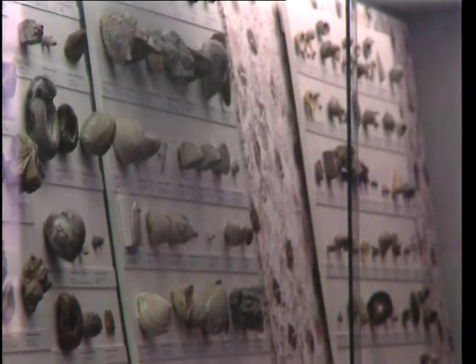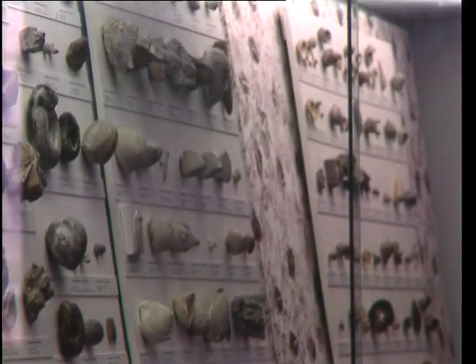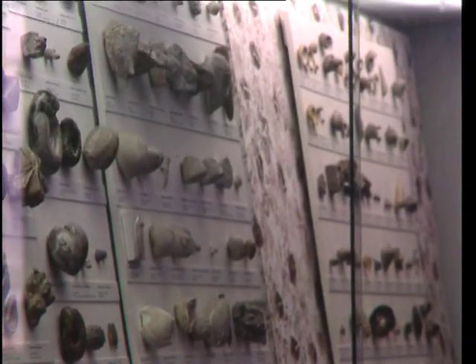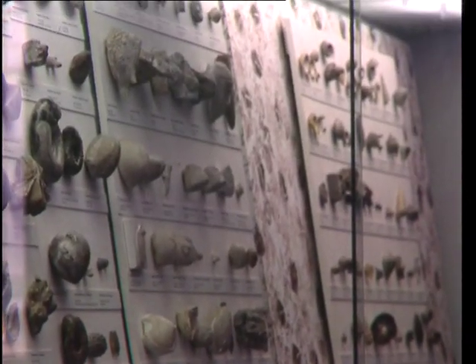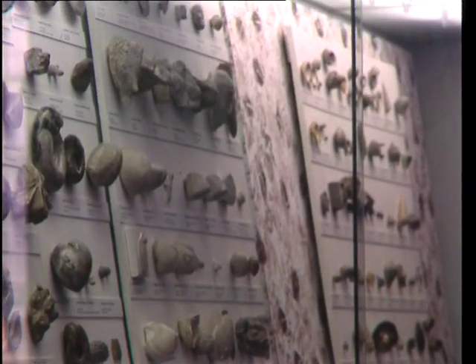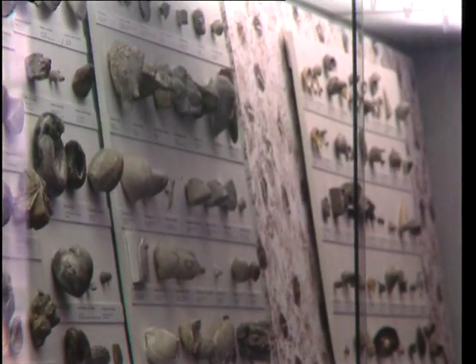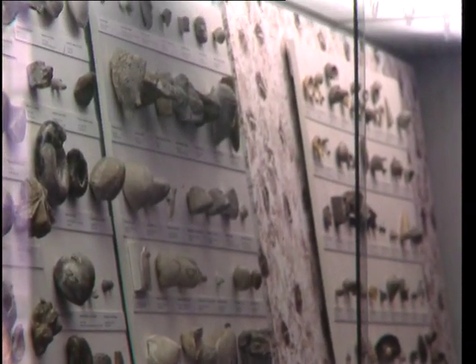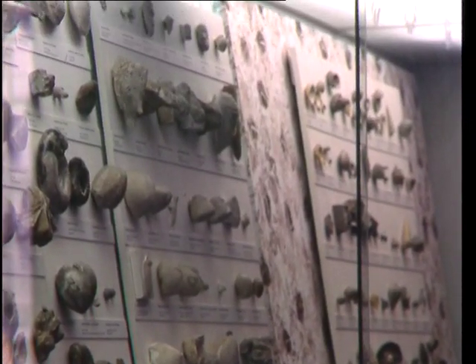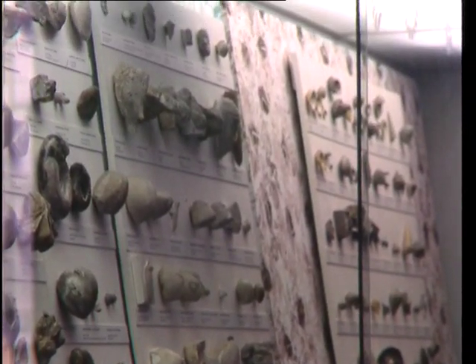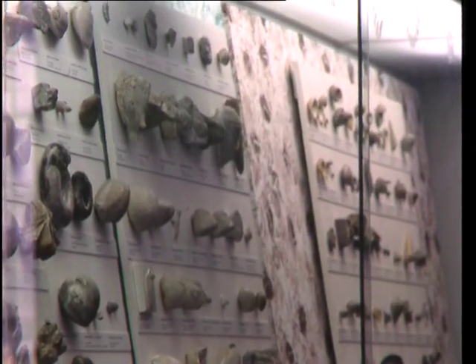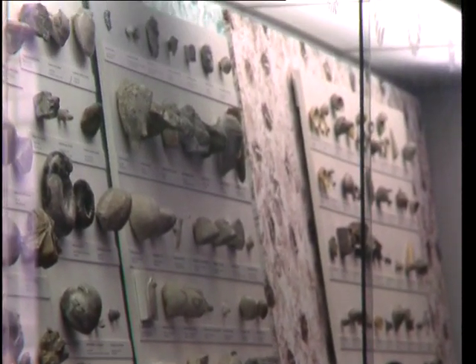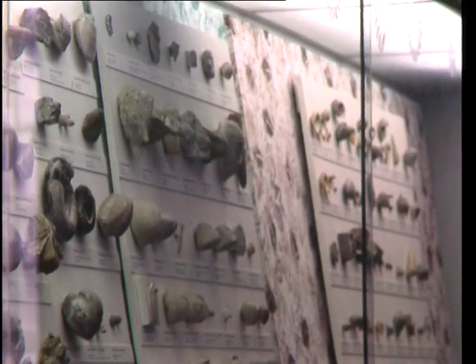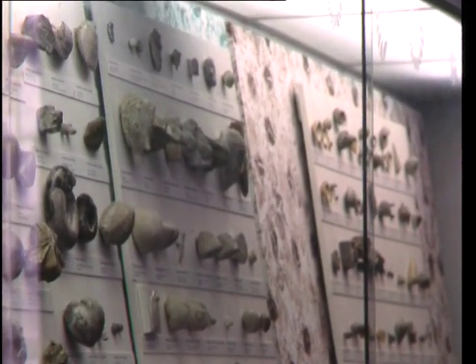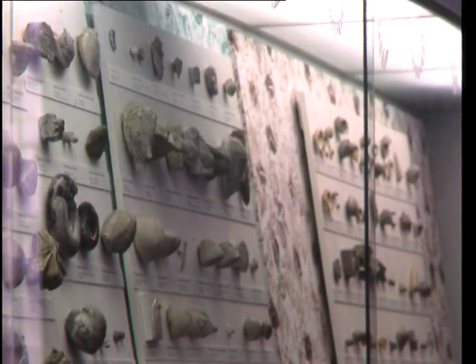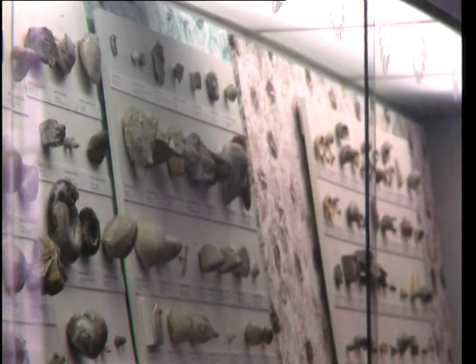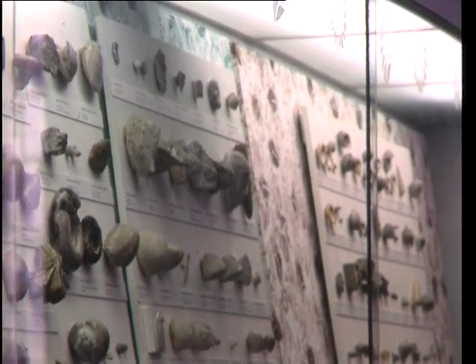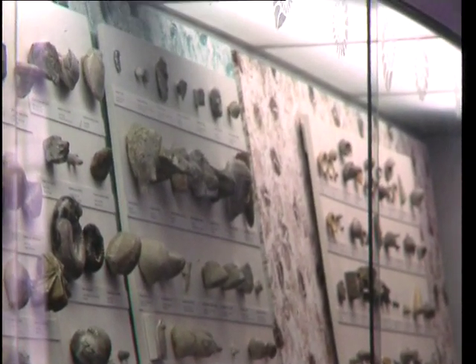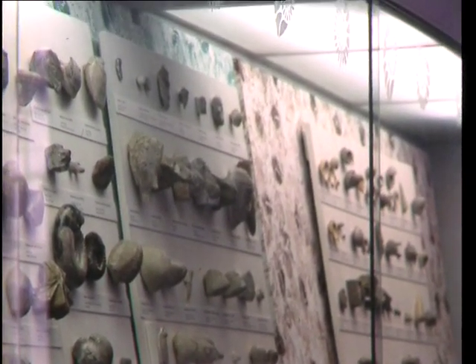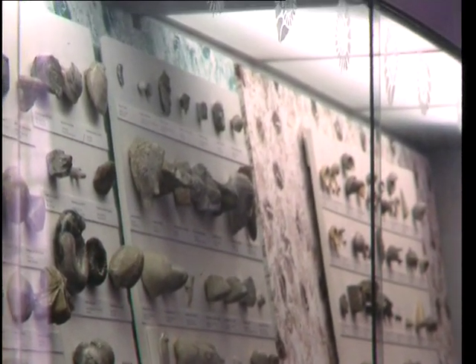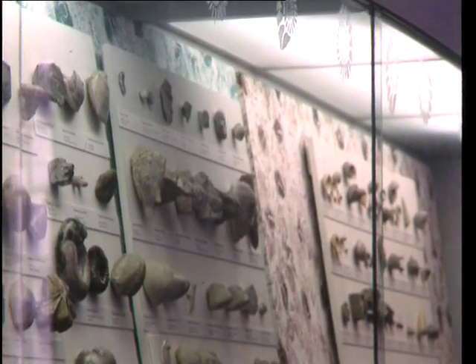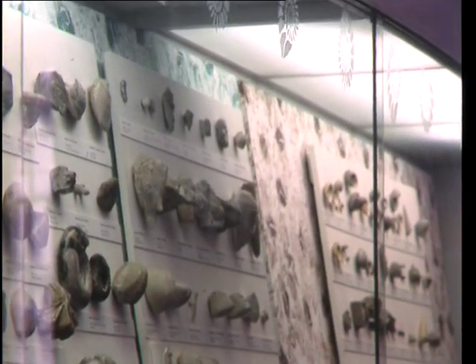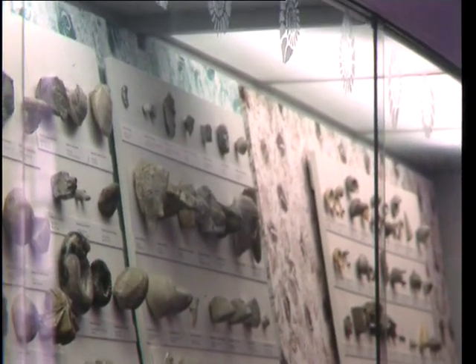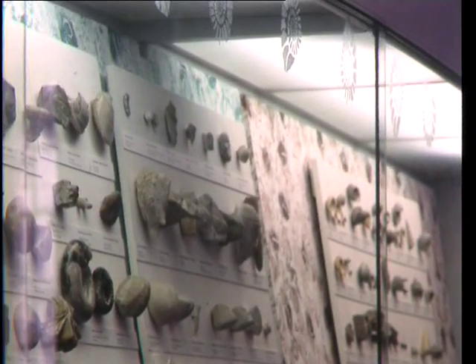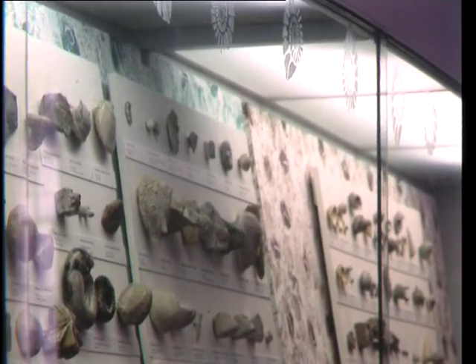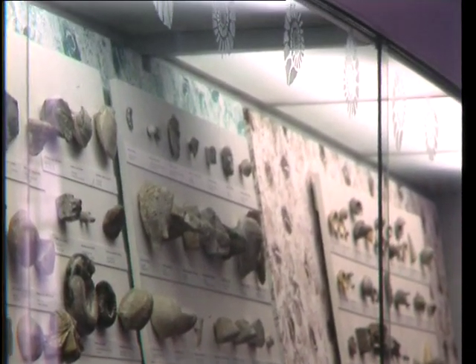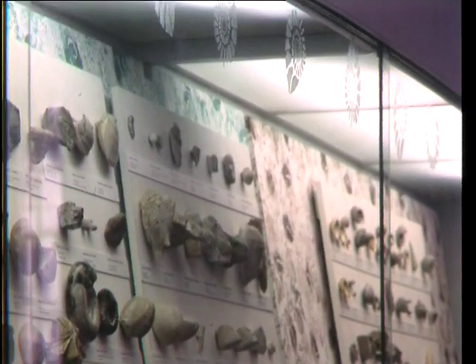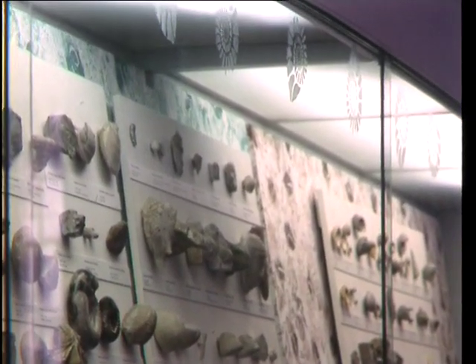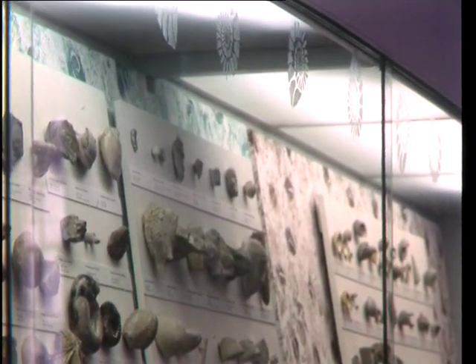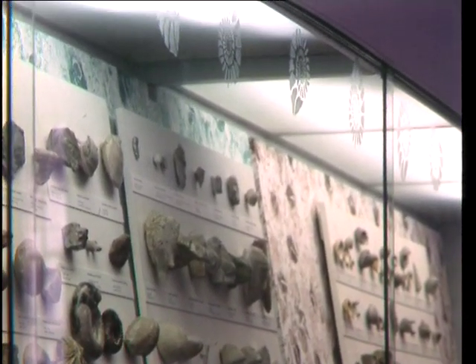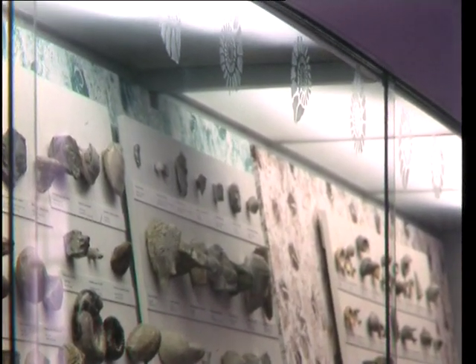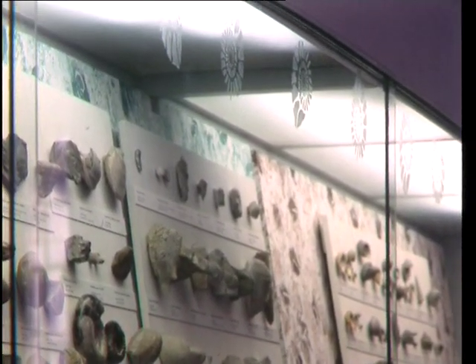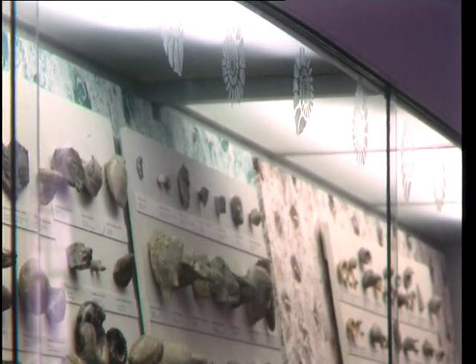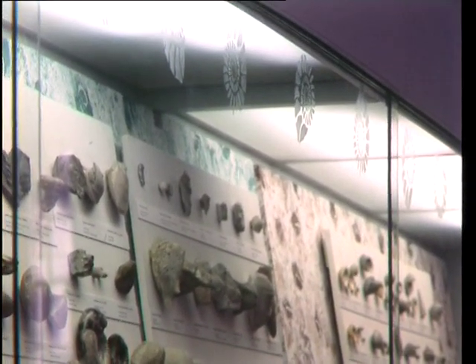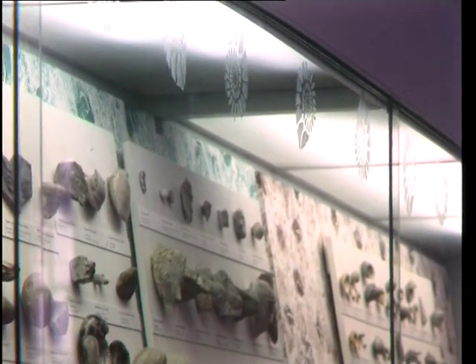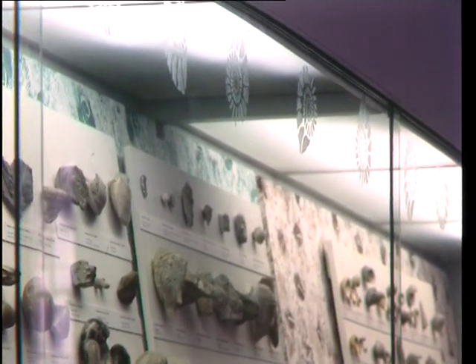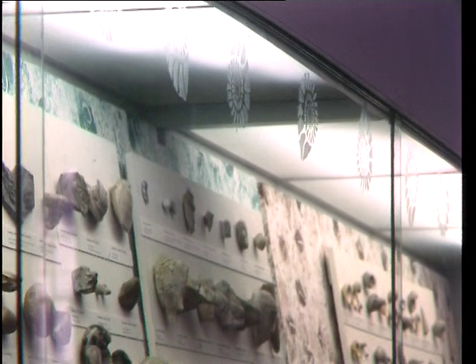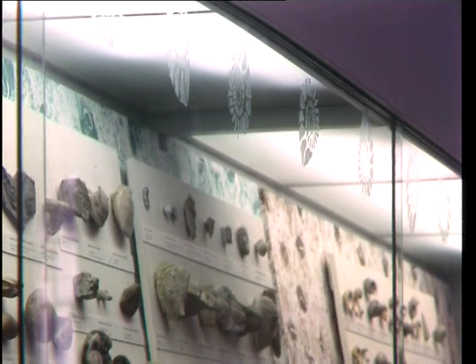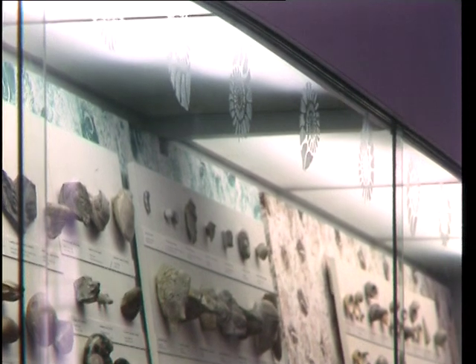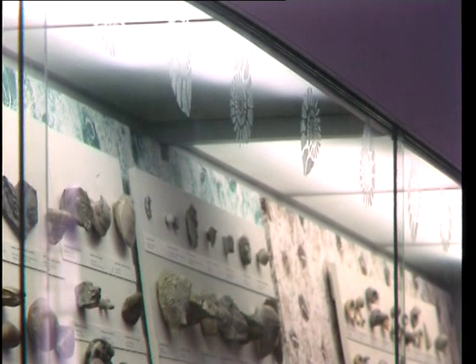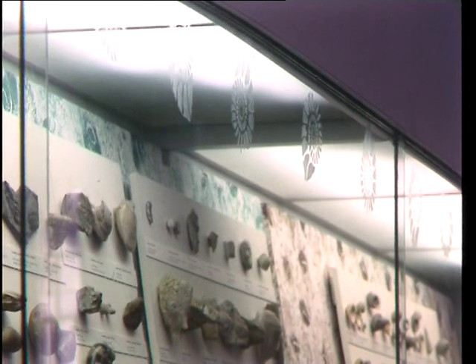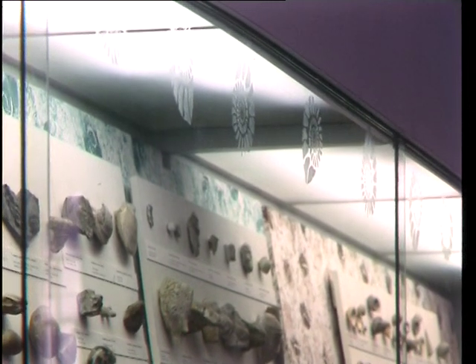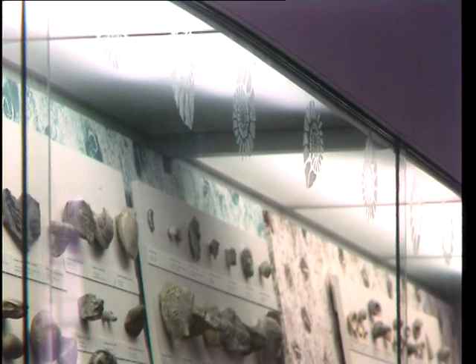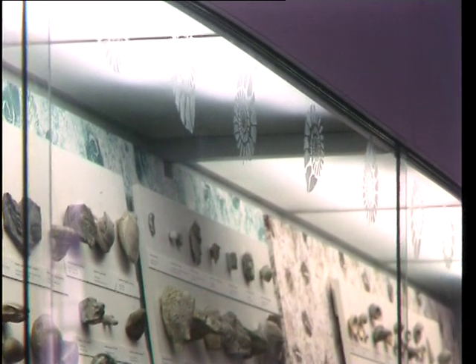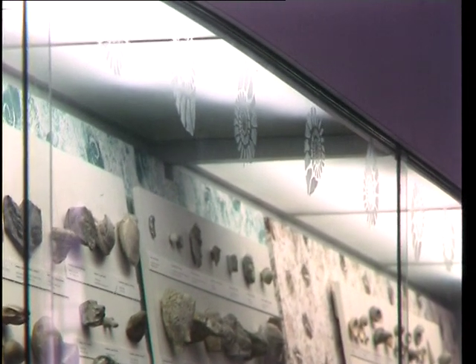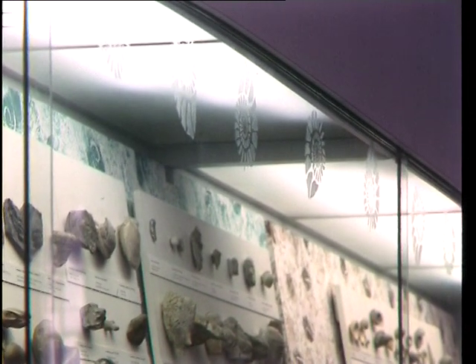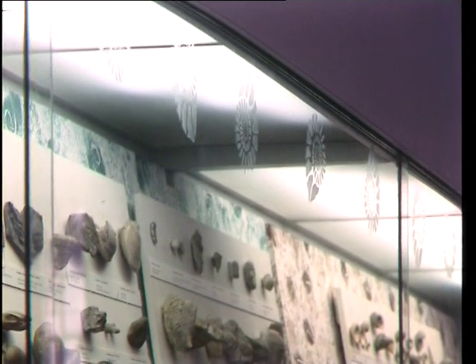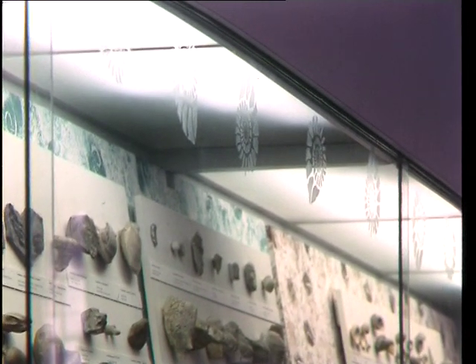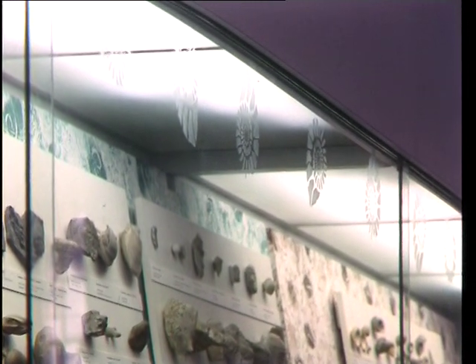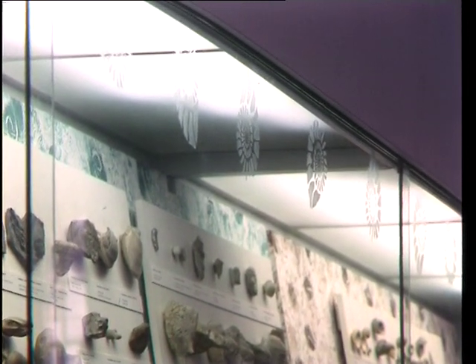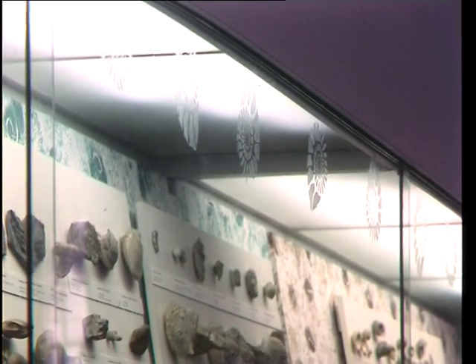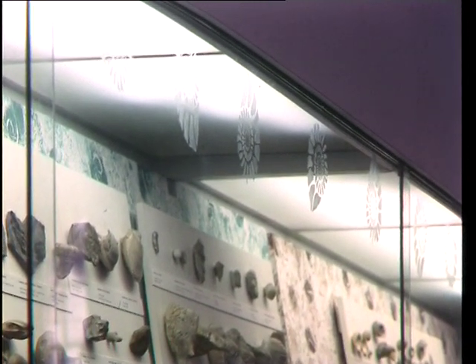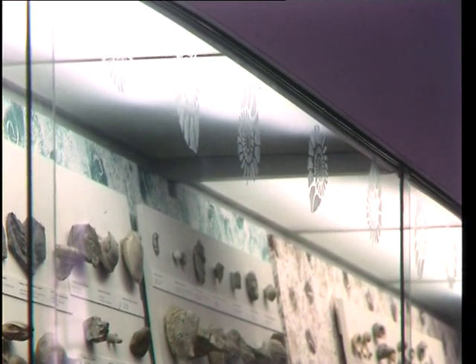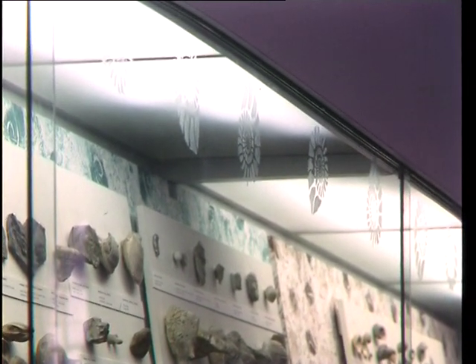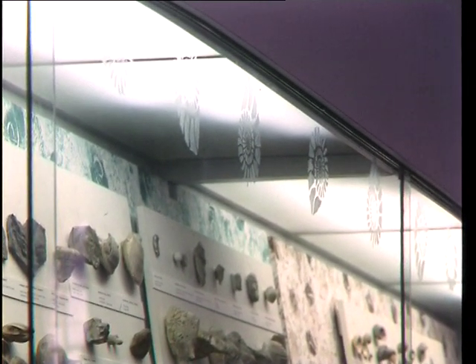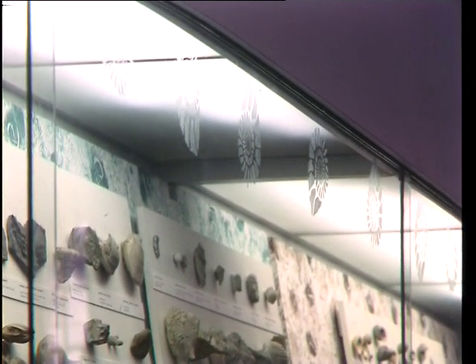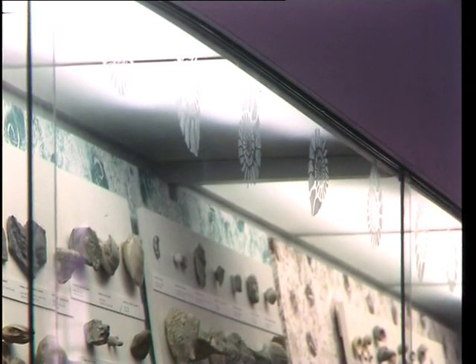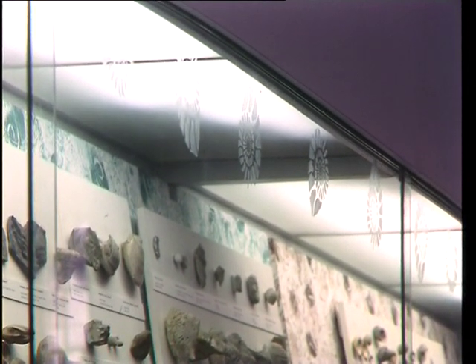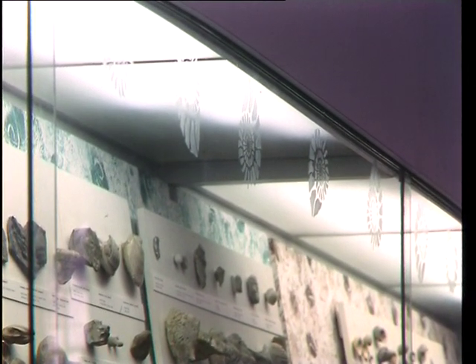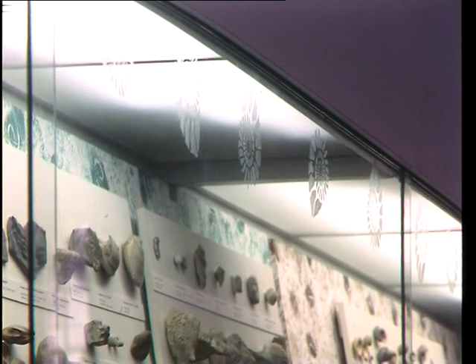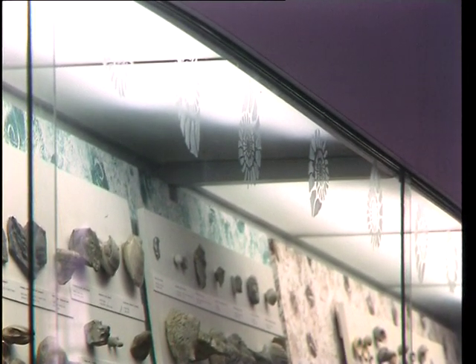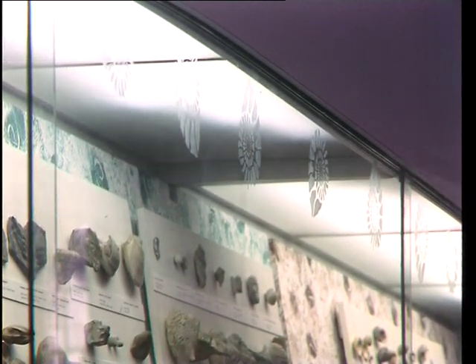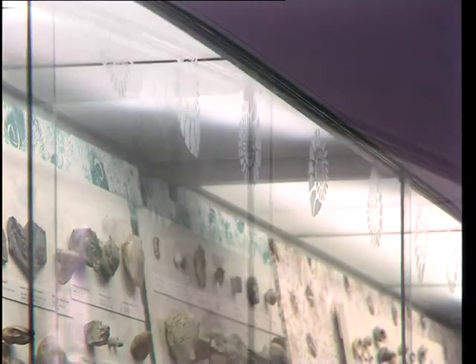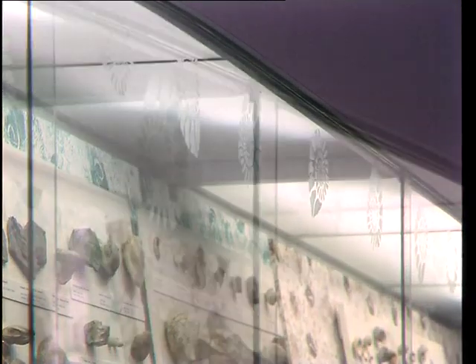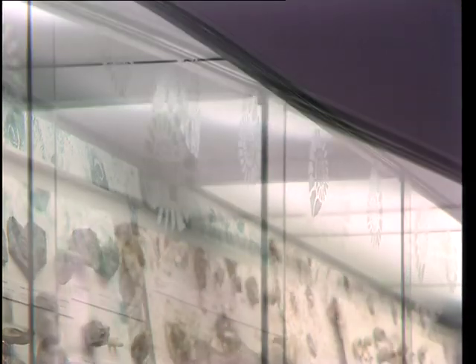Polyvine frosting varnish has been used on display cases at the Natural History Museum in London.